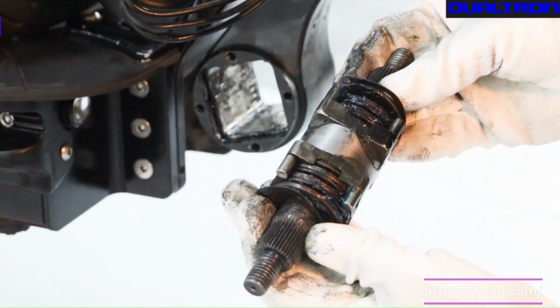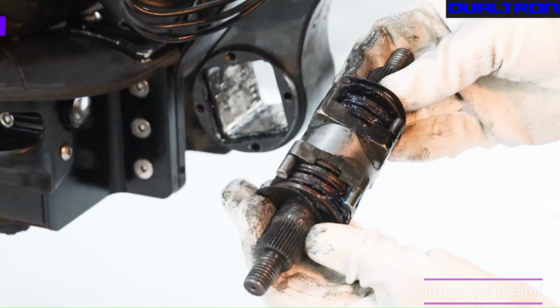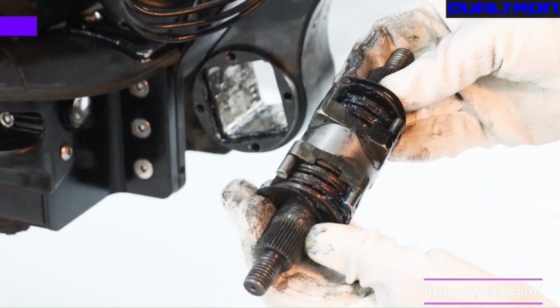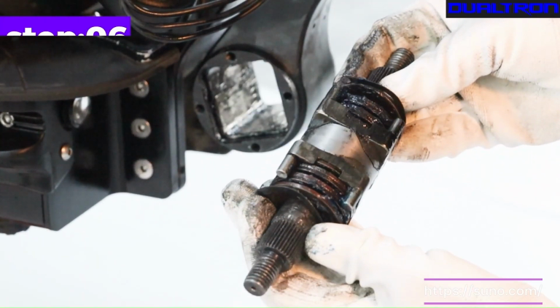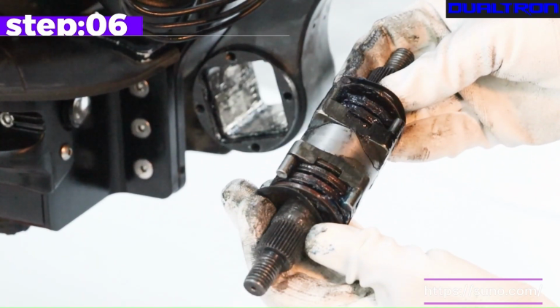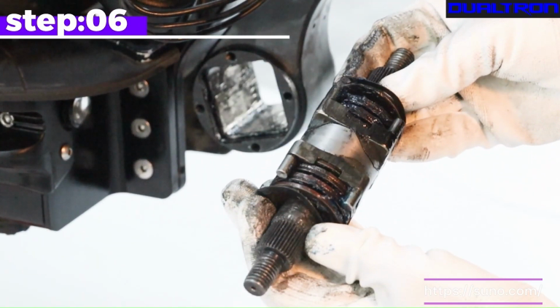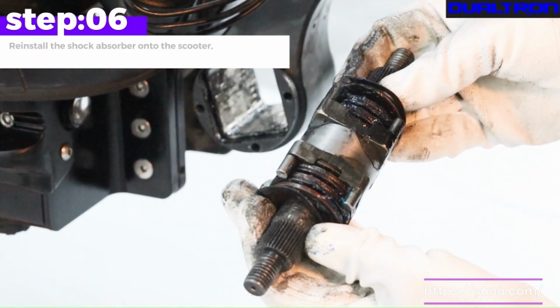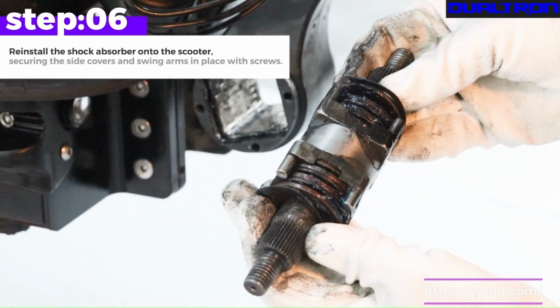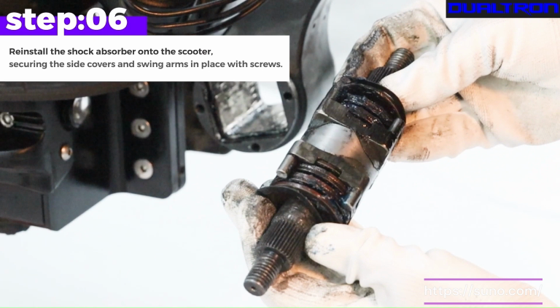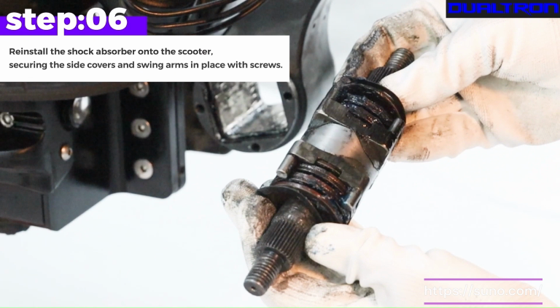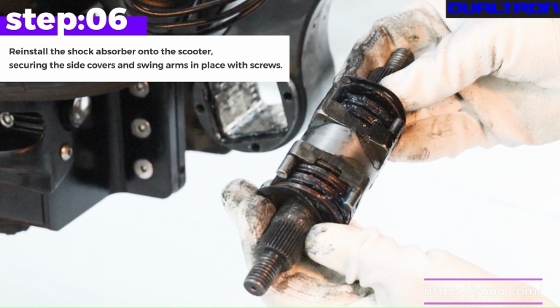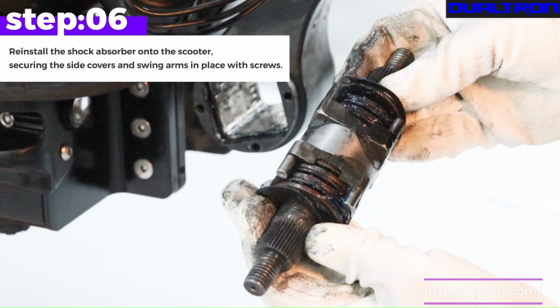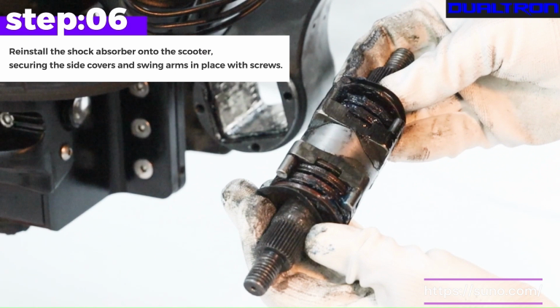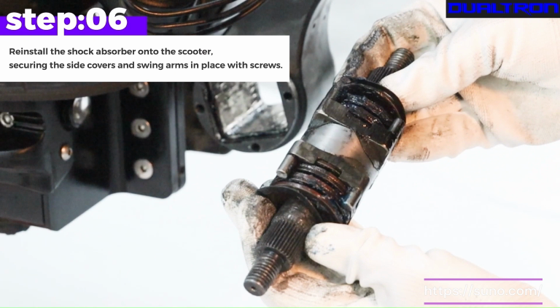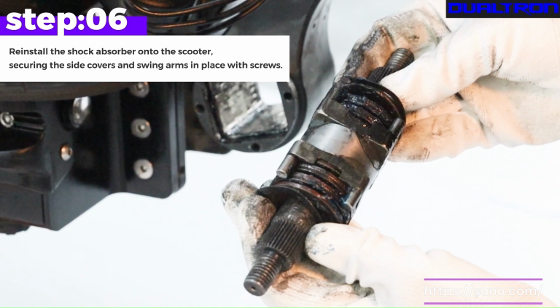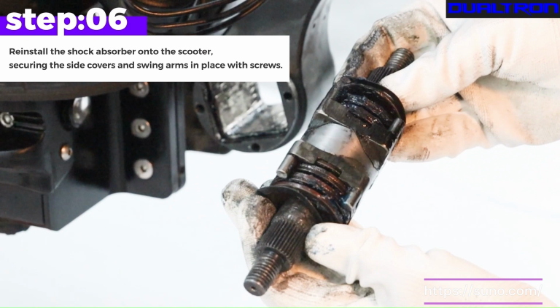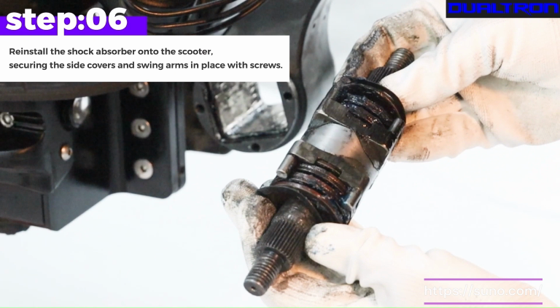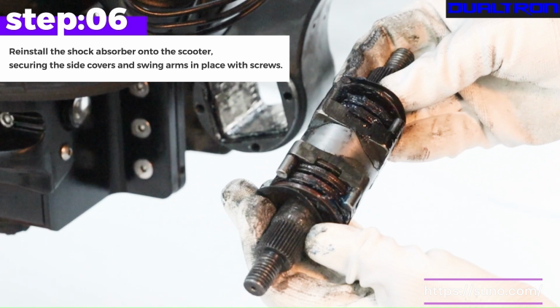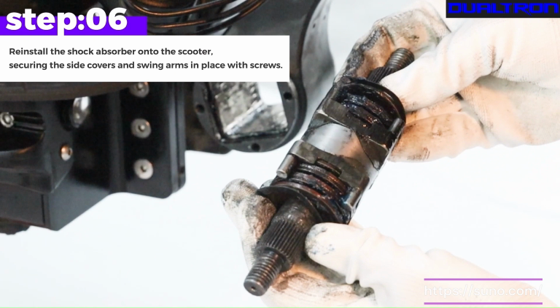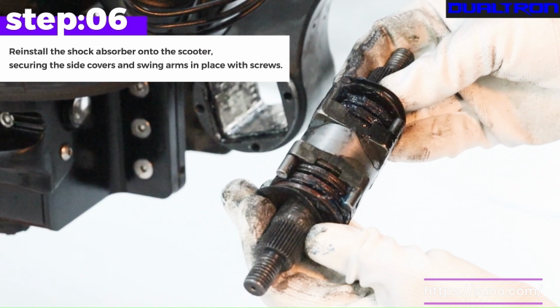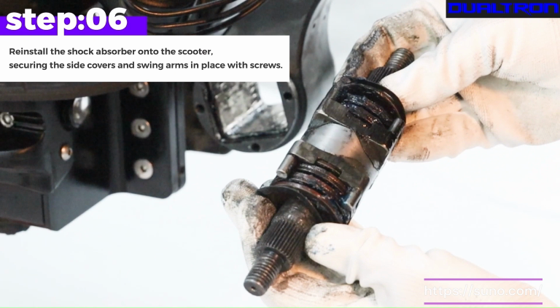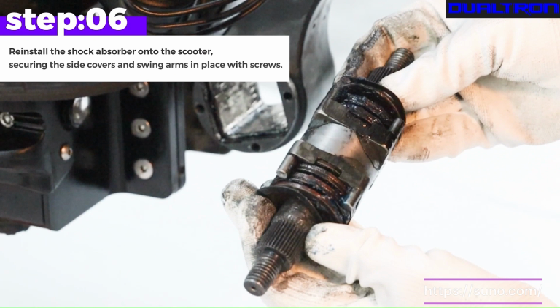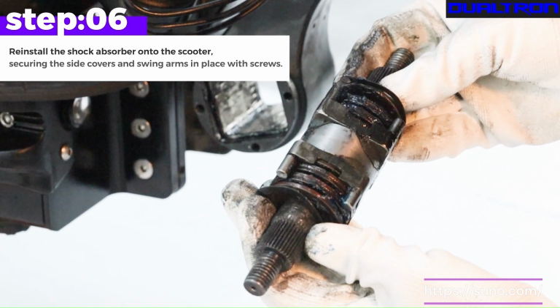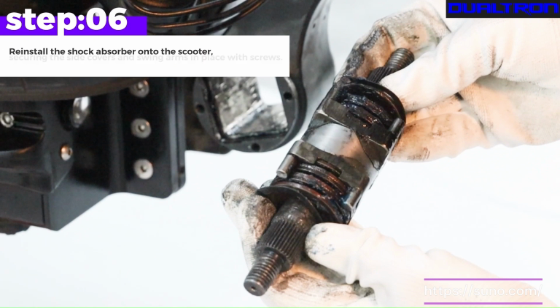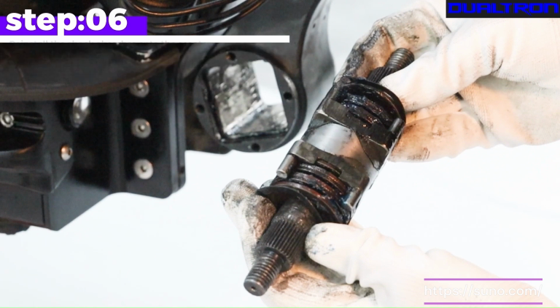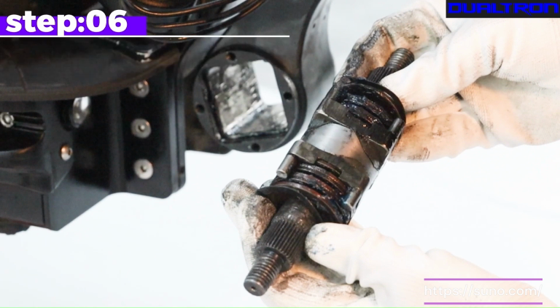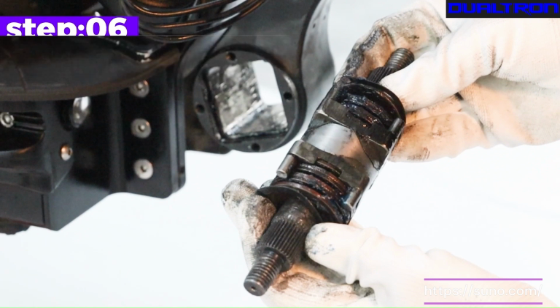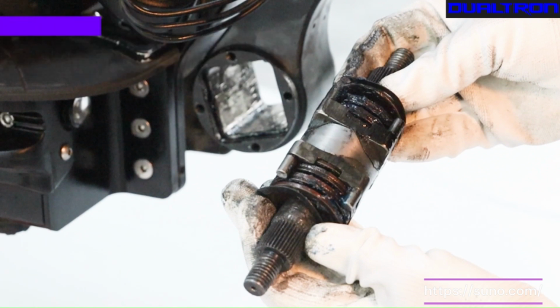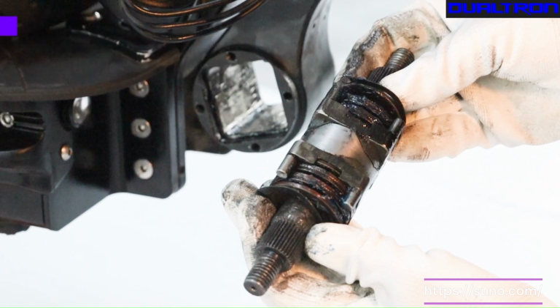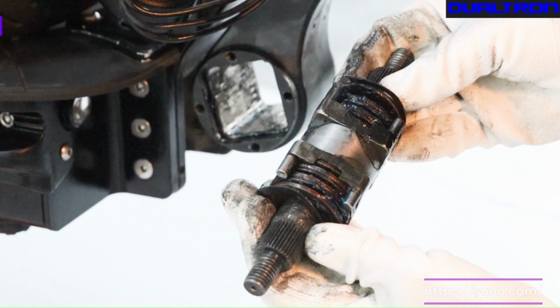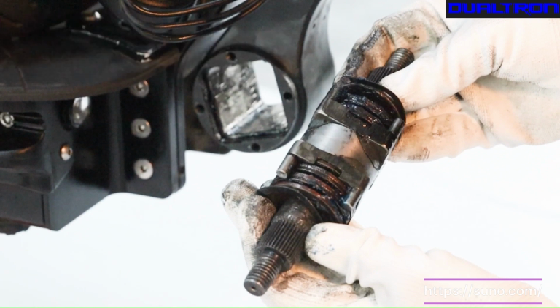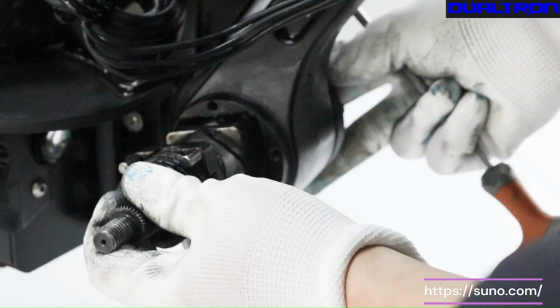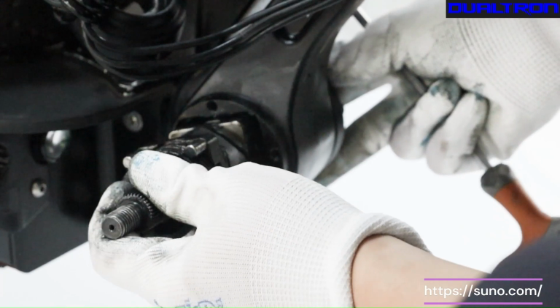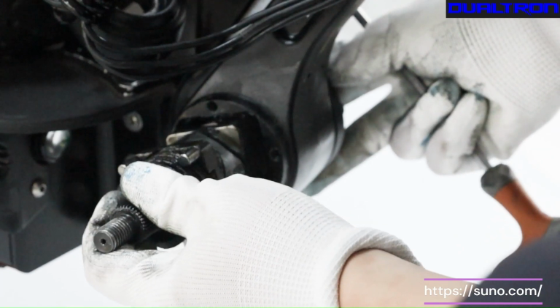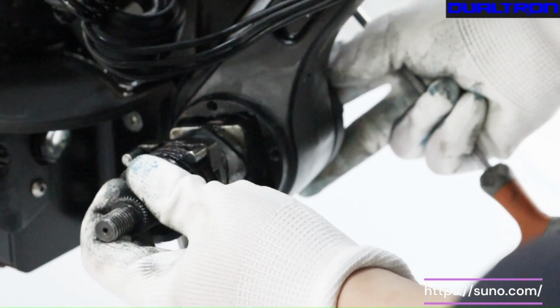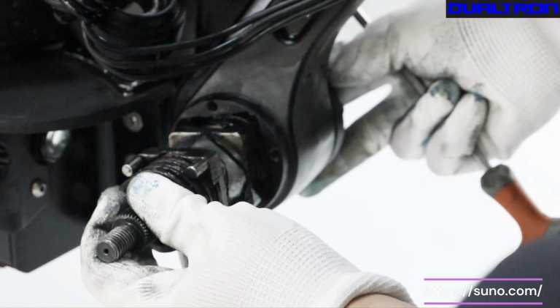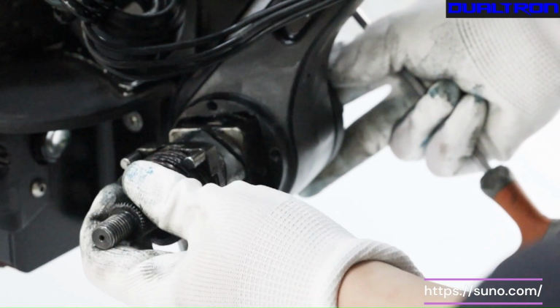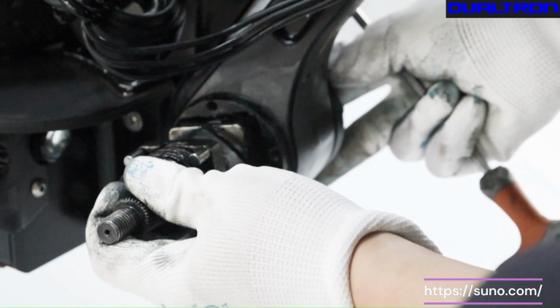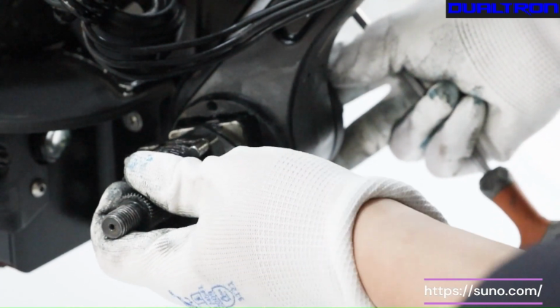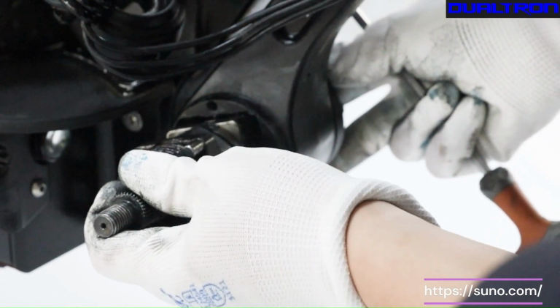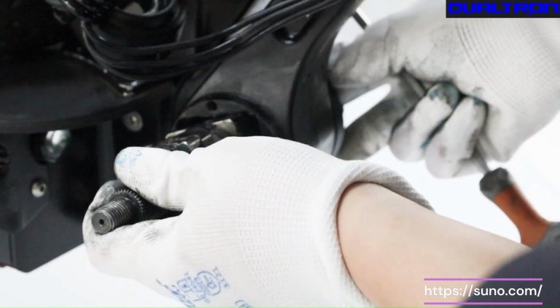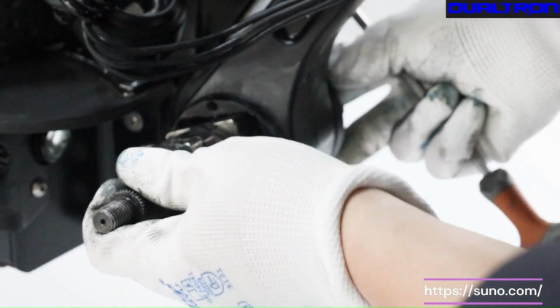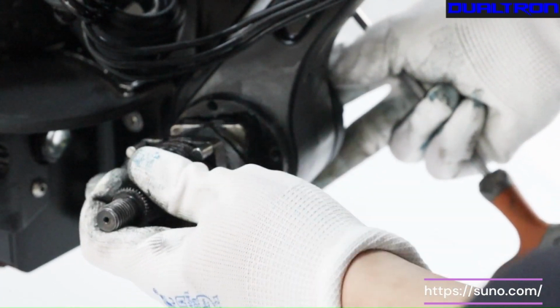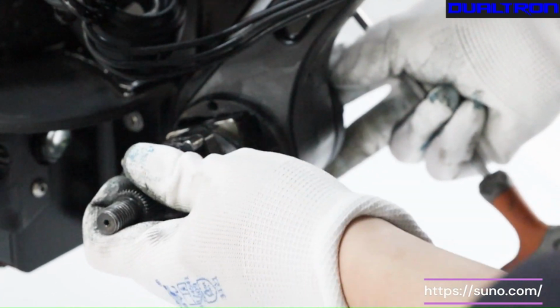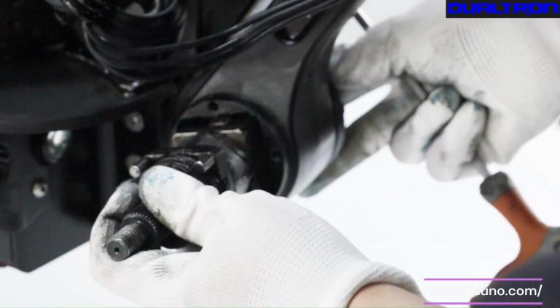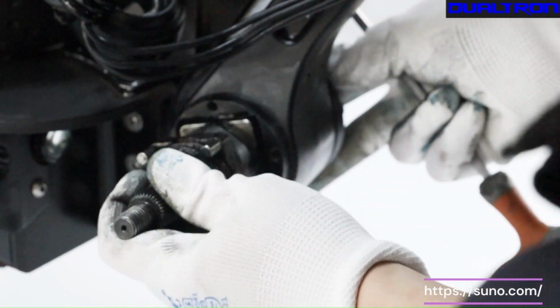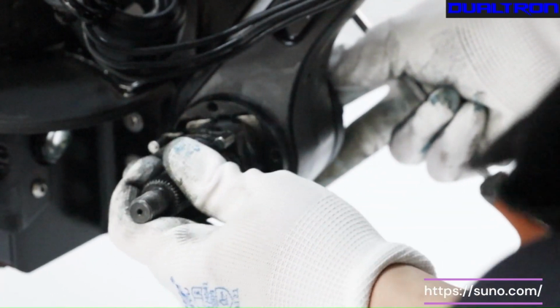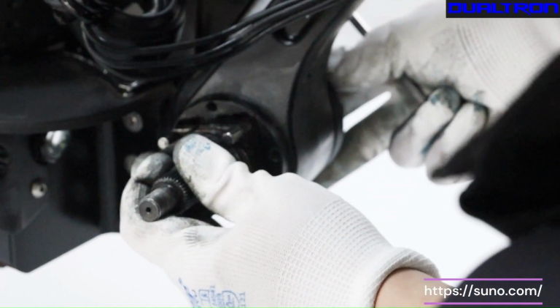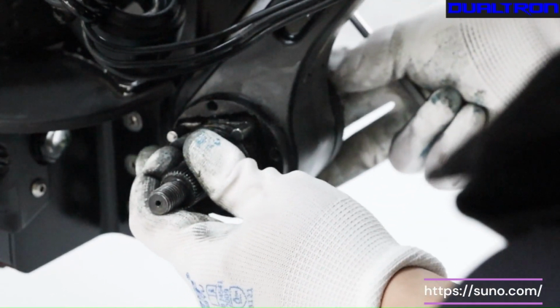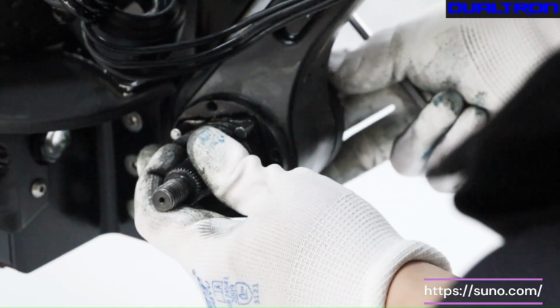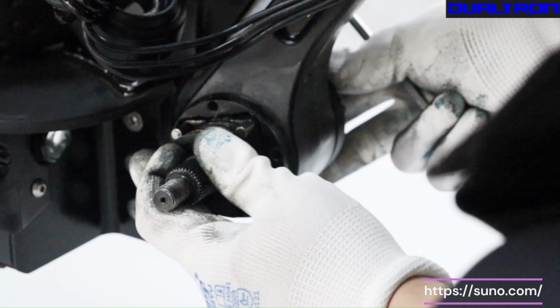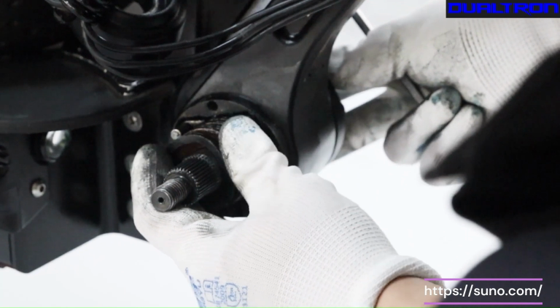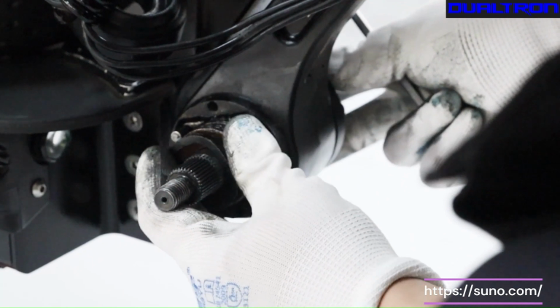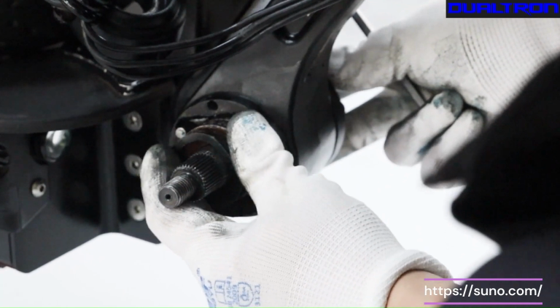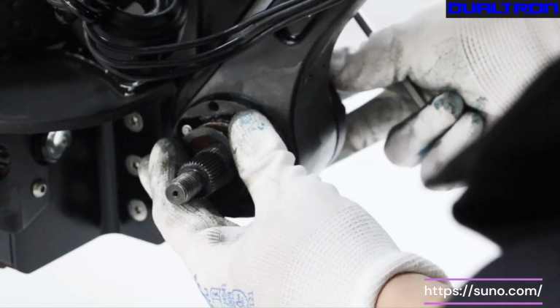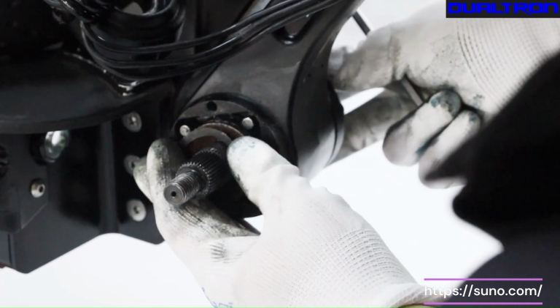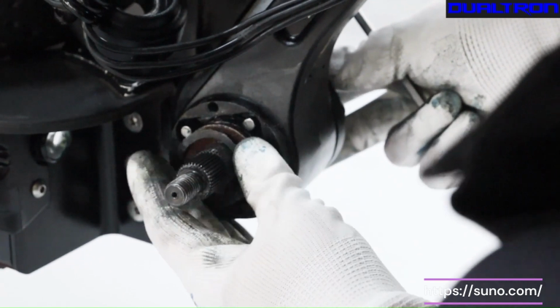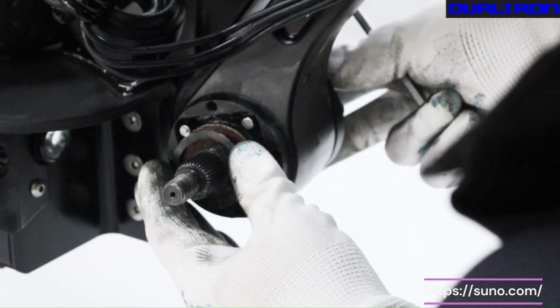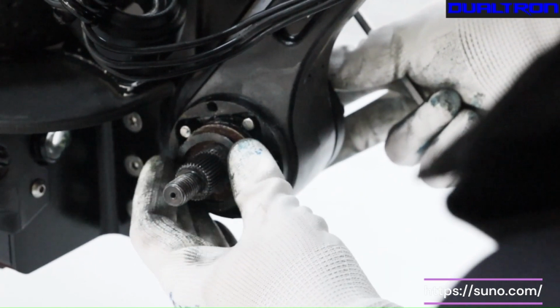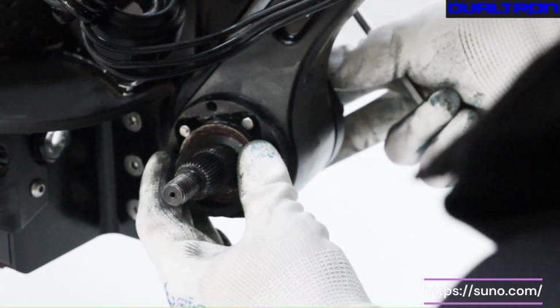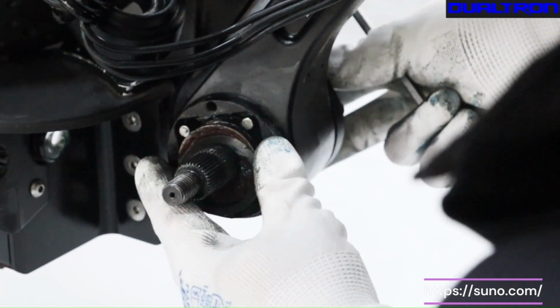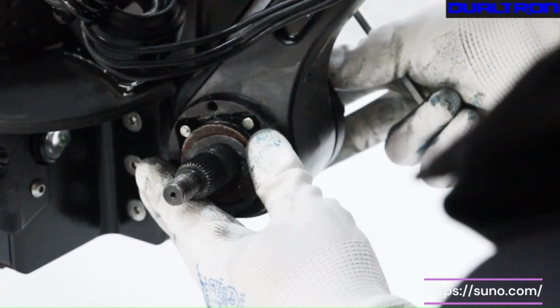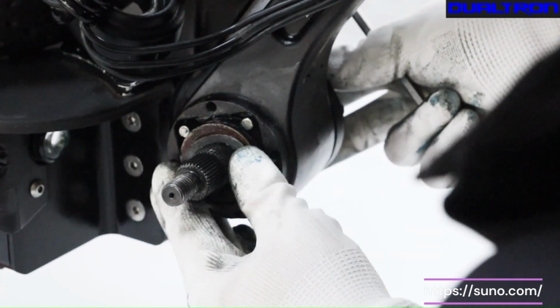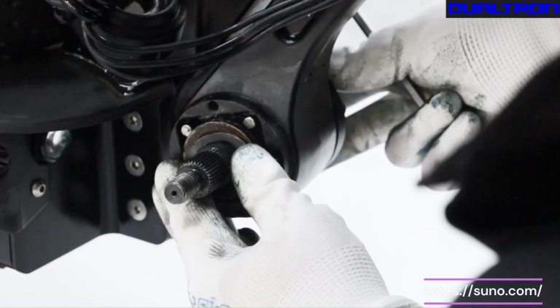Step 6. Reinstall the shock absorber onto the scooter, securing the side covers and swing arms in place with screws.